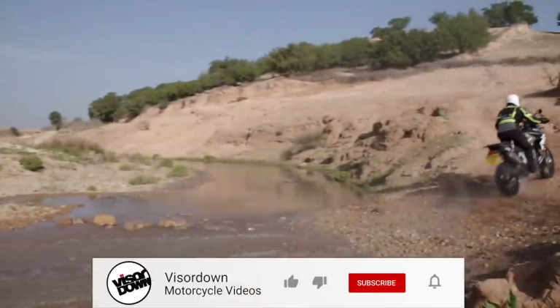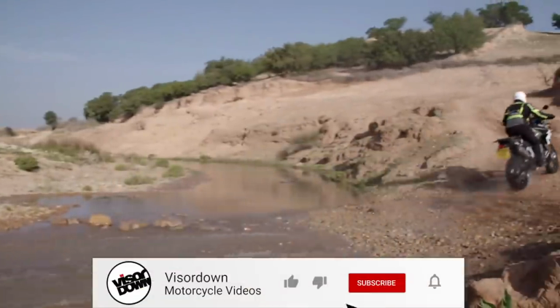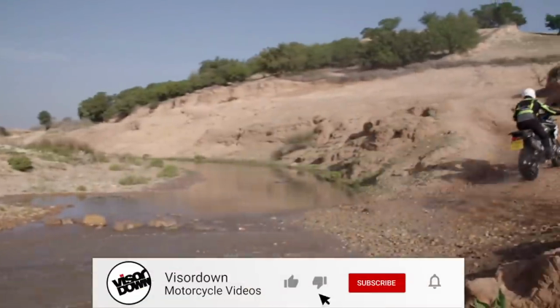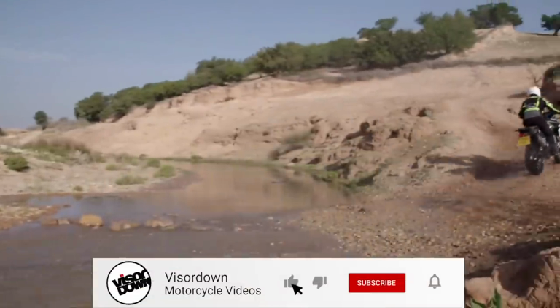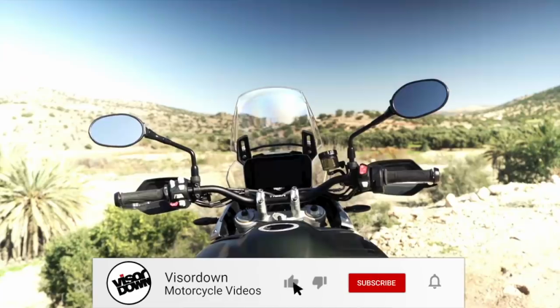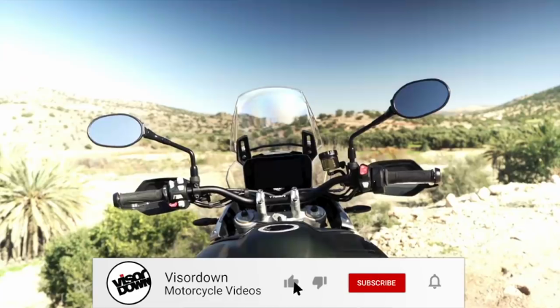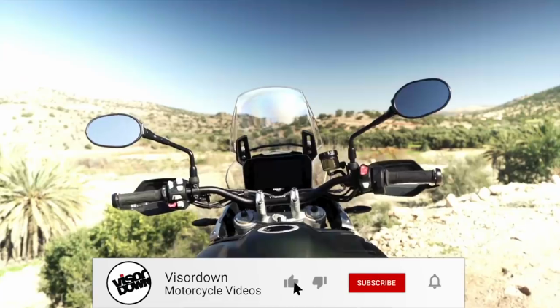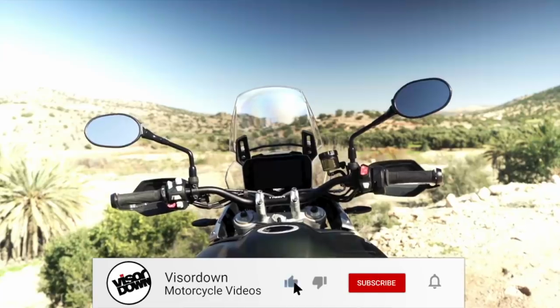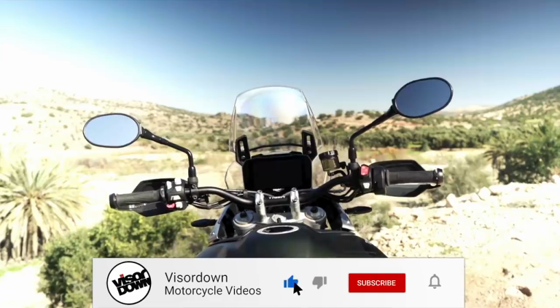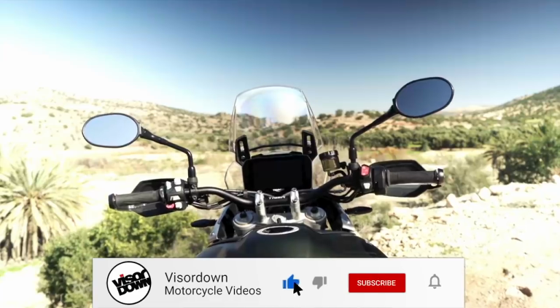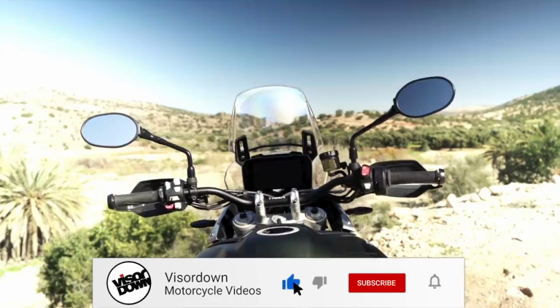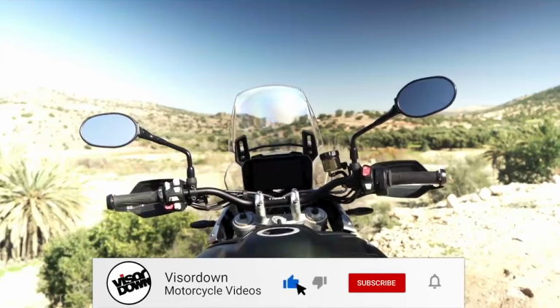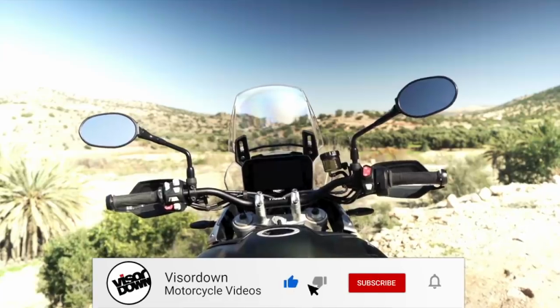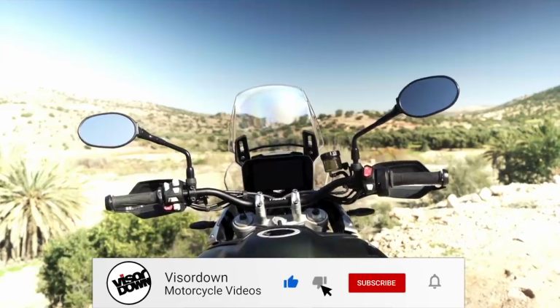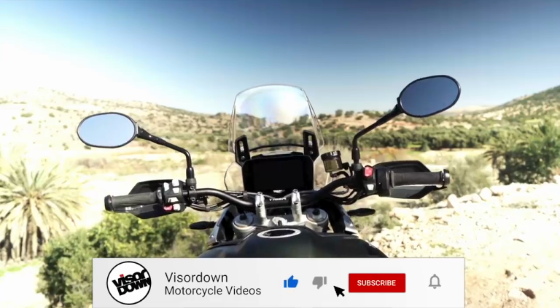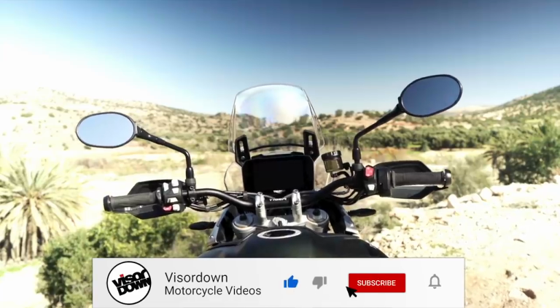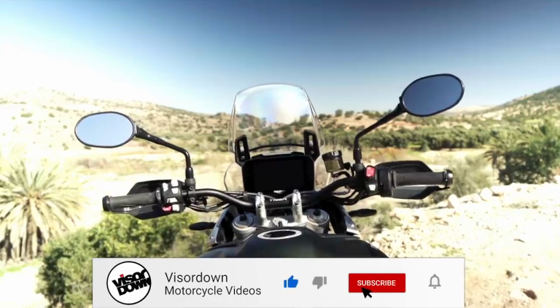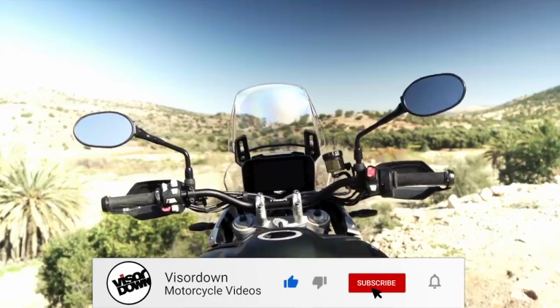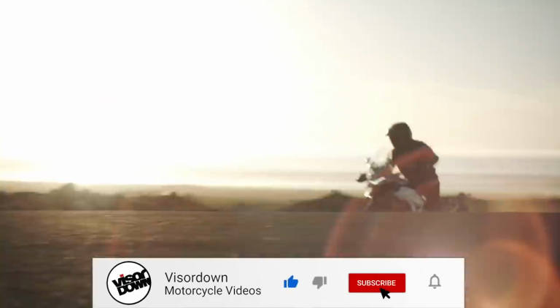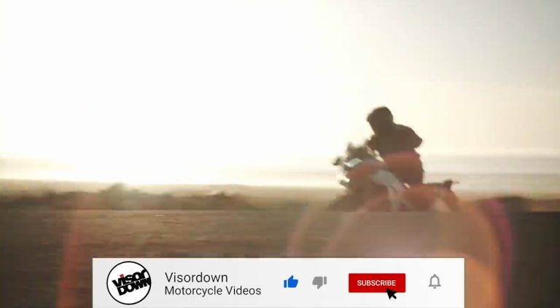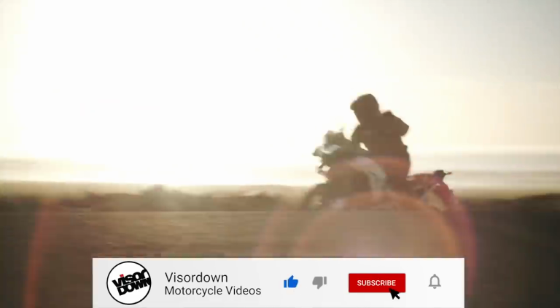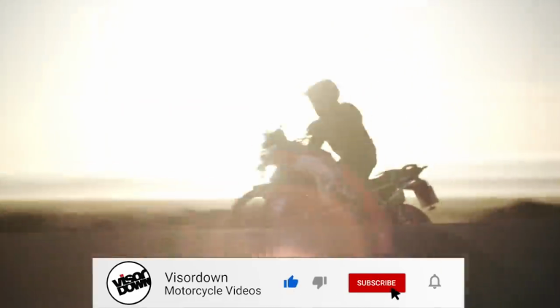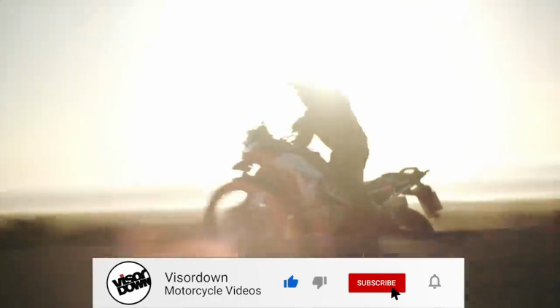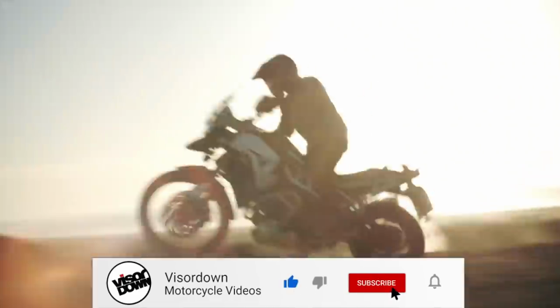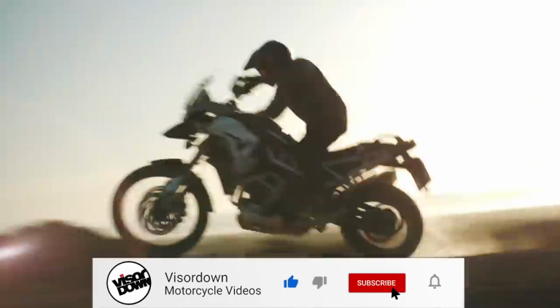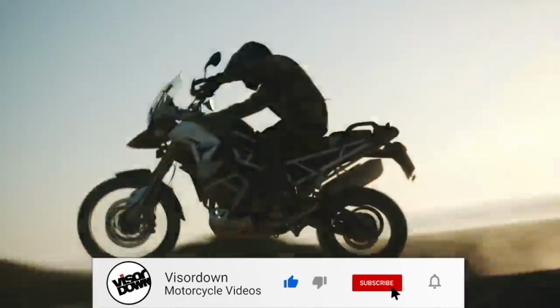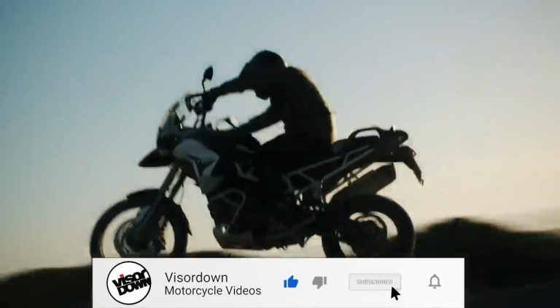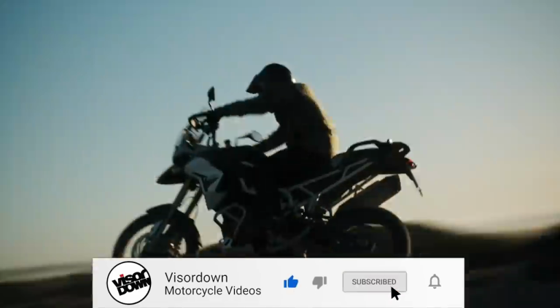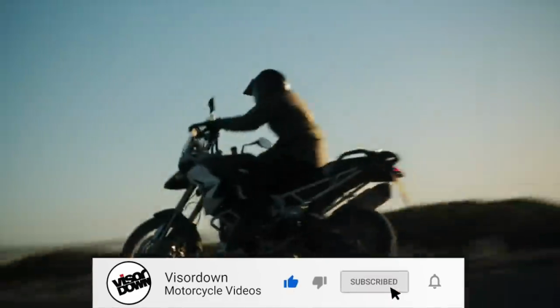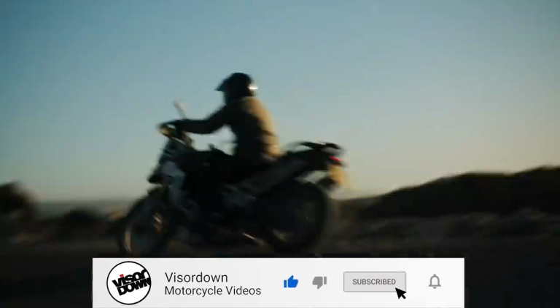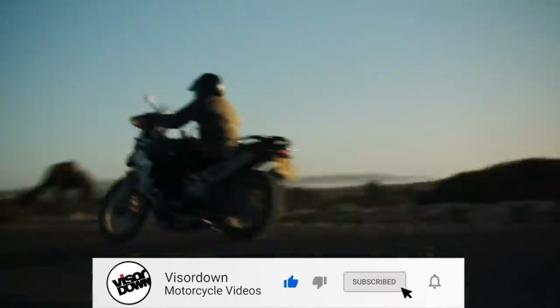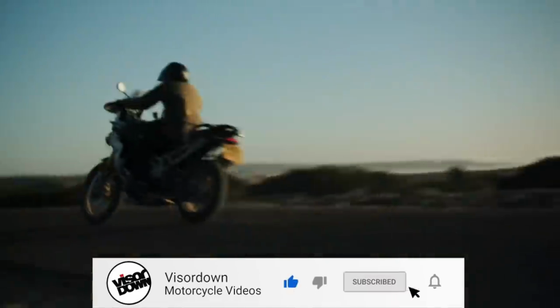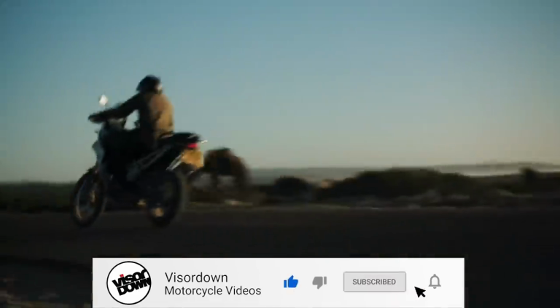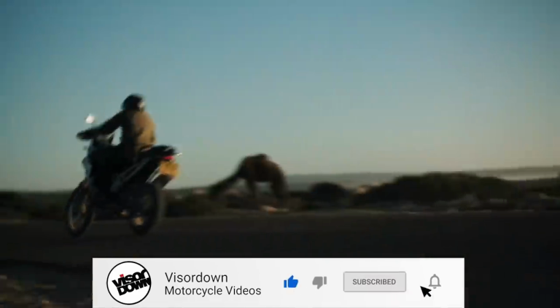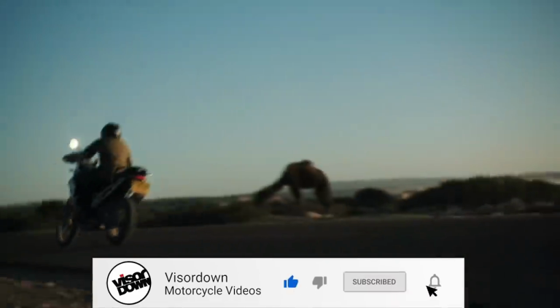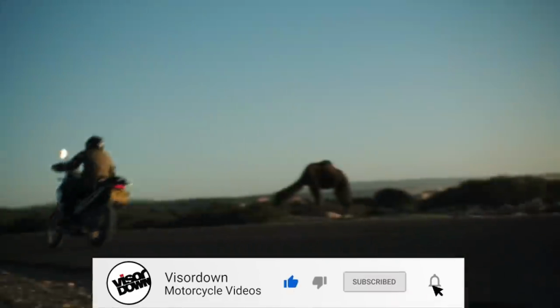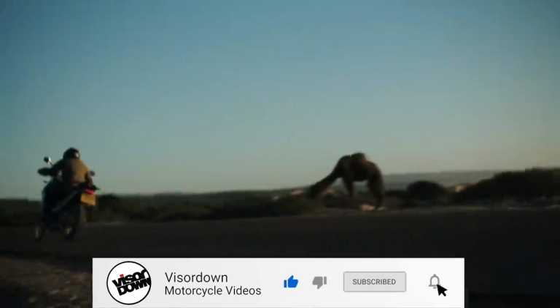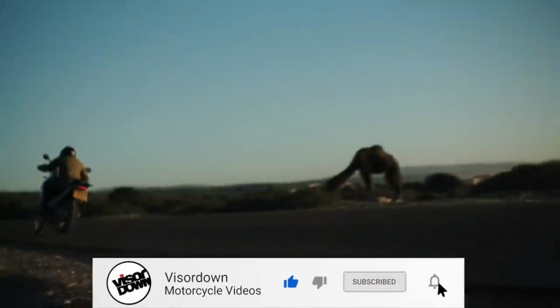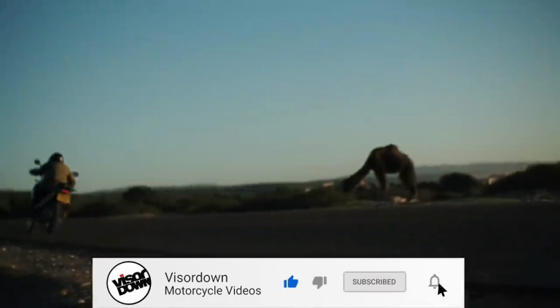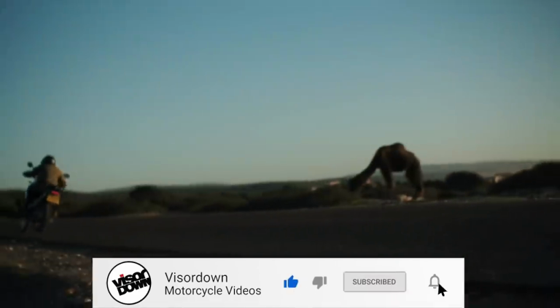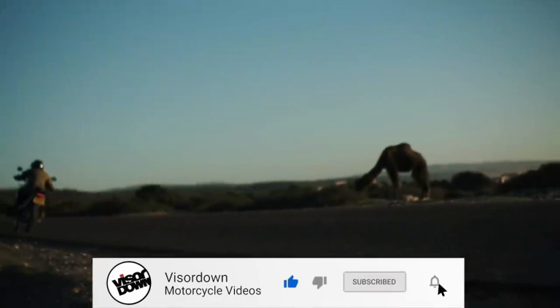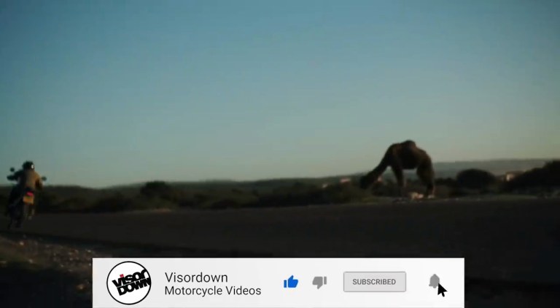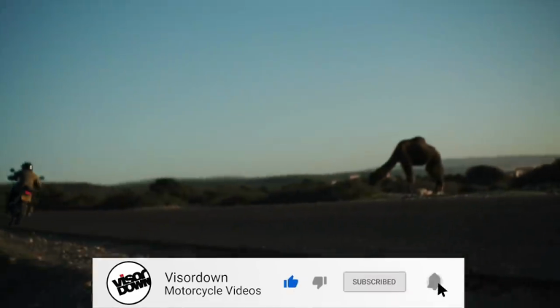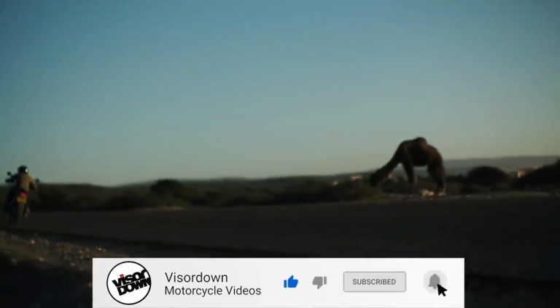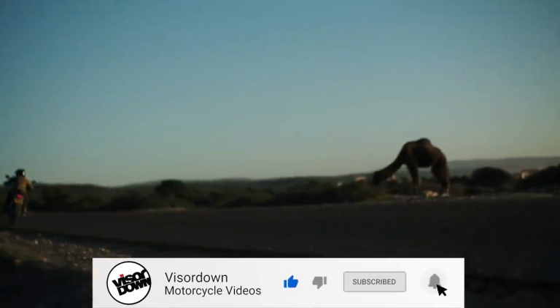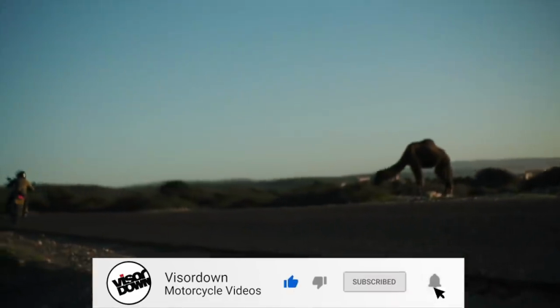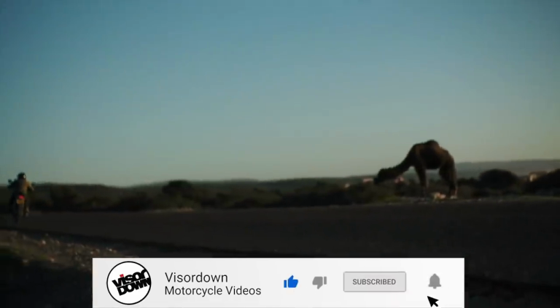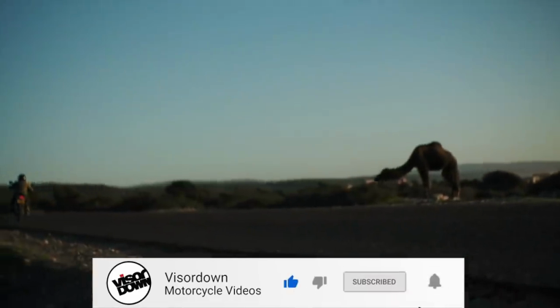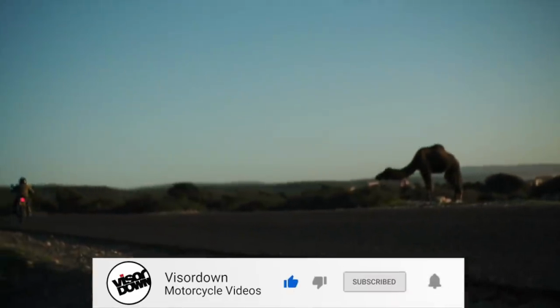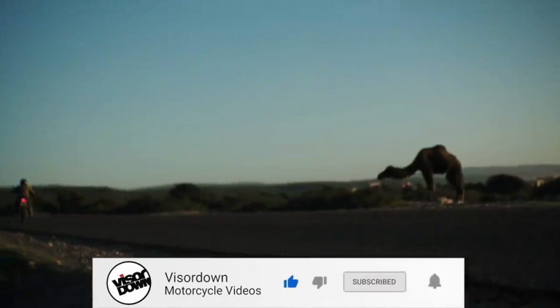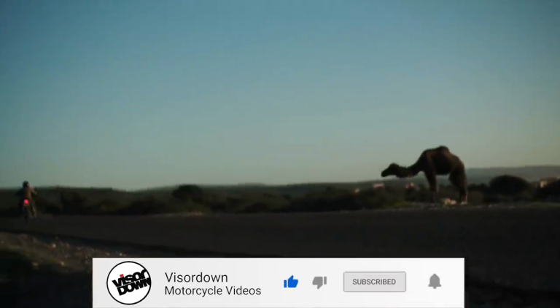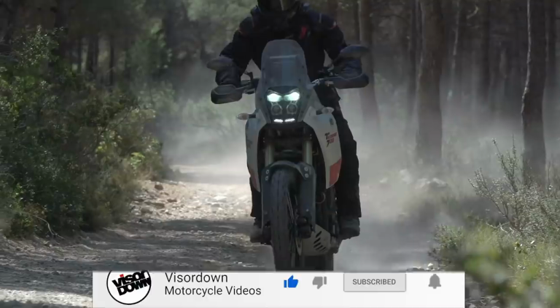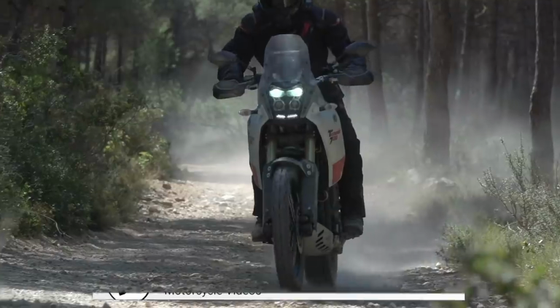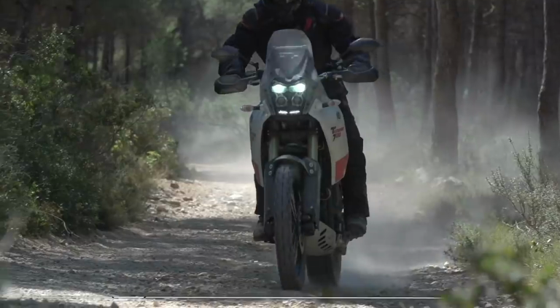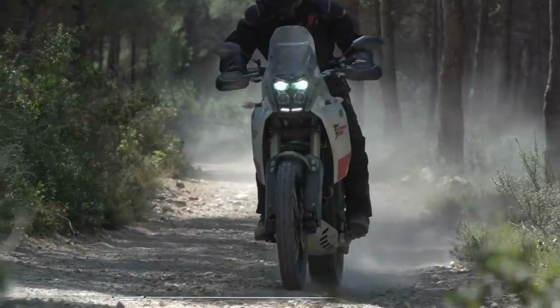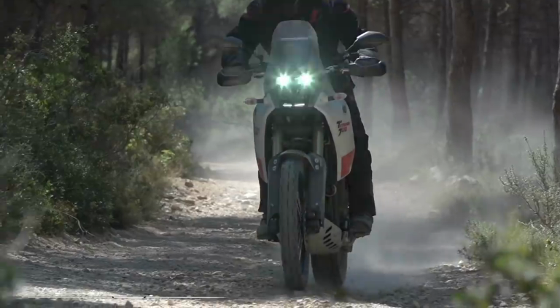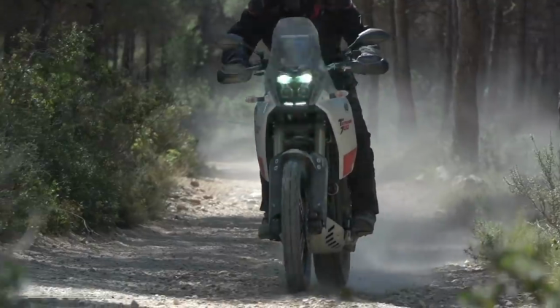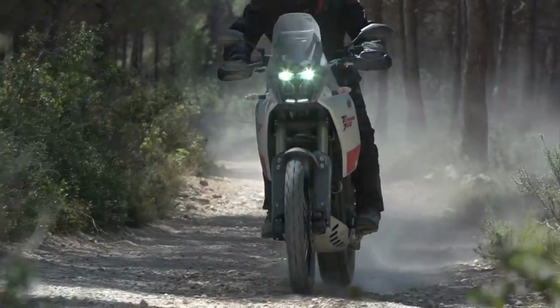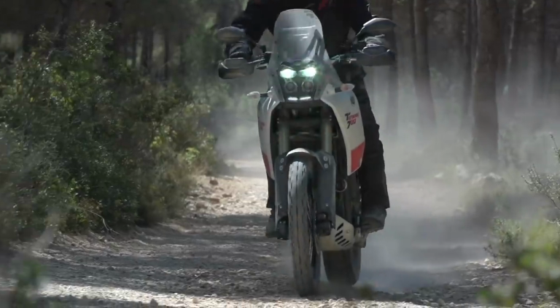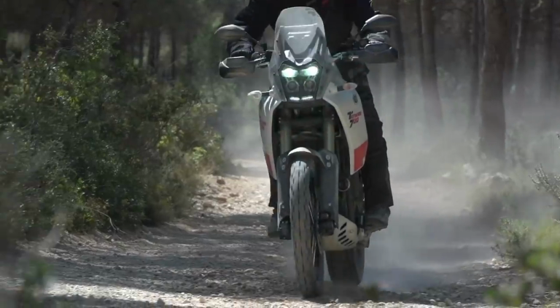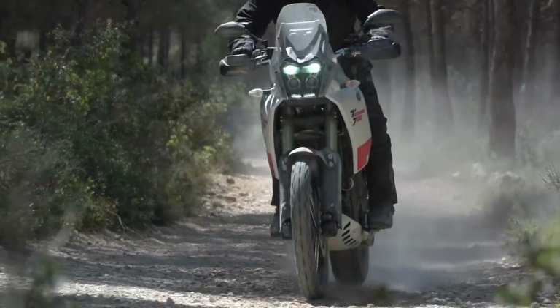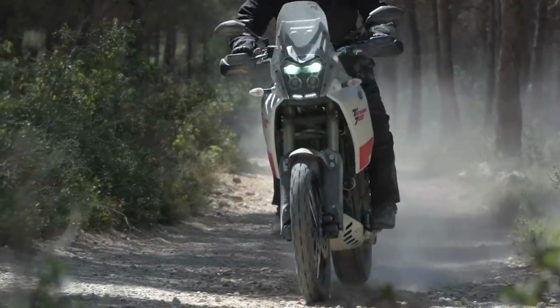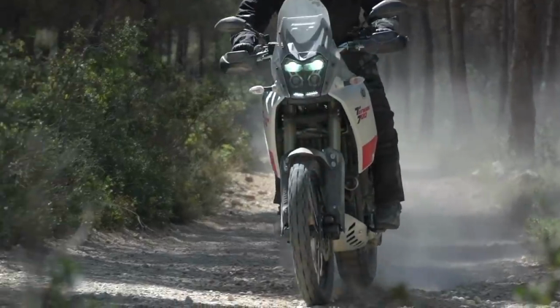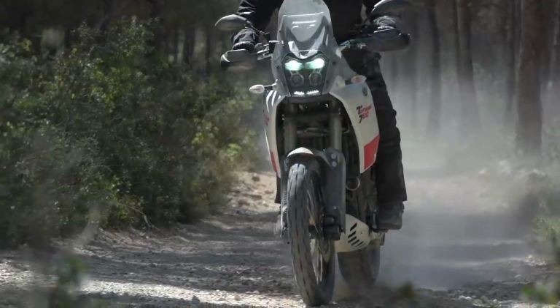So there you have it, that's our verdict. But what bikes would you like us to compare? Let us know in the comments below and we'll see what we can do.